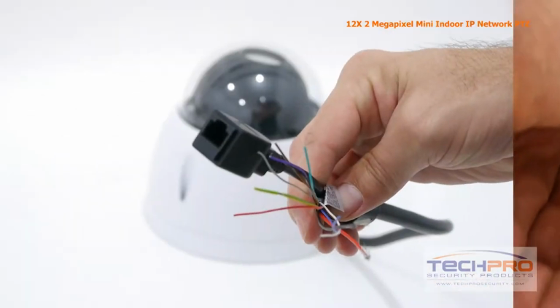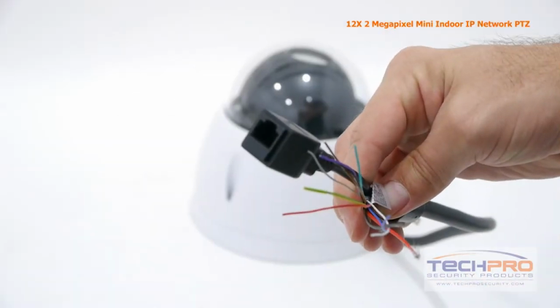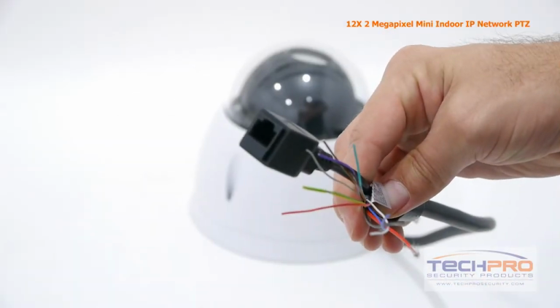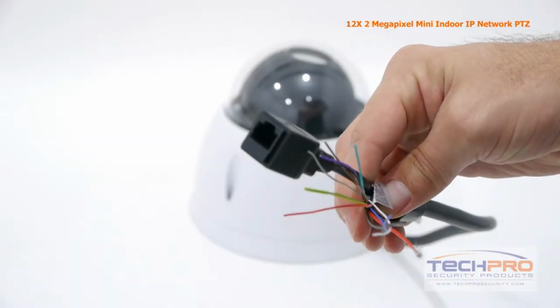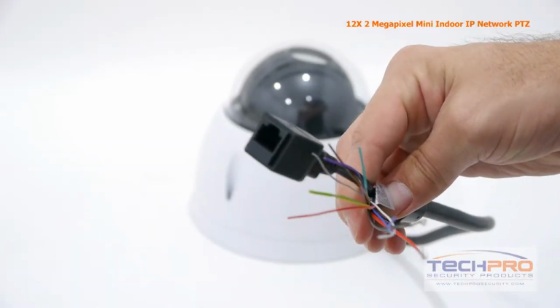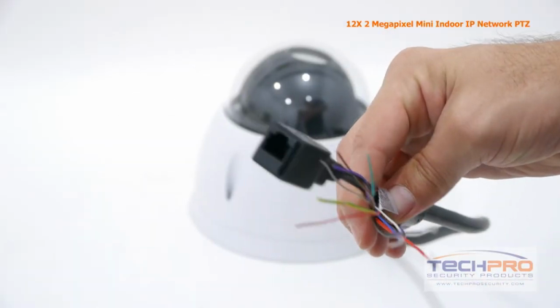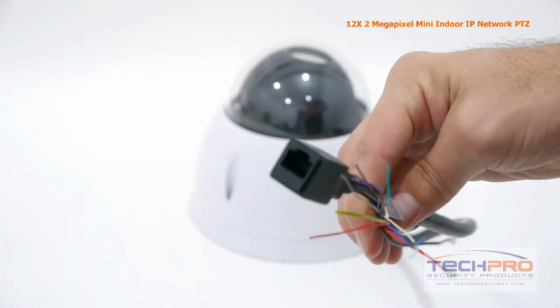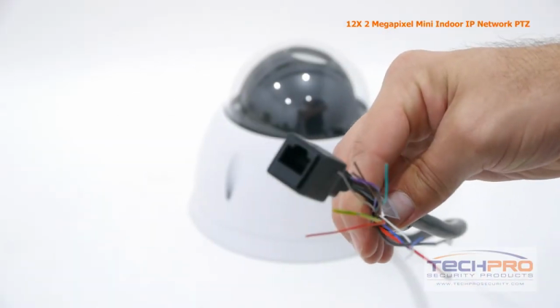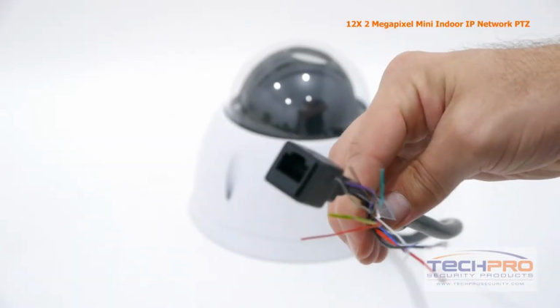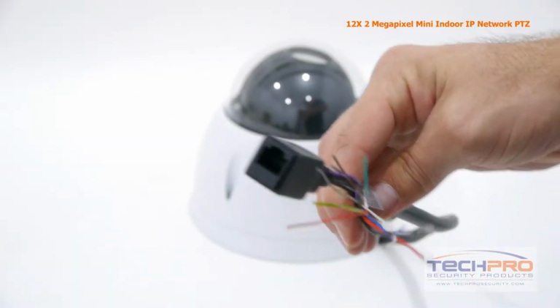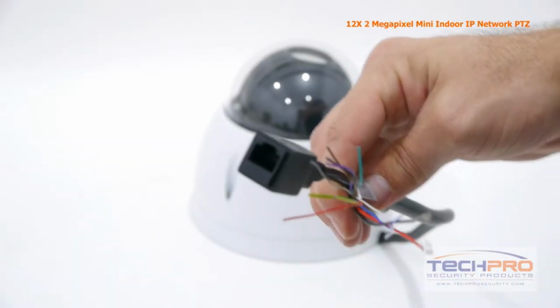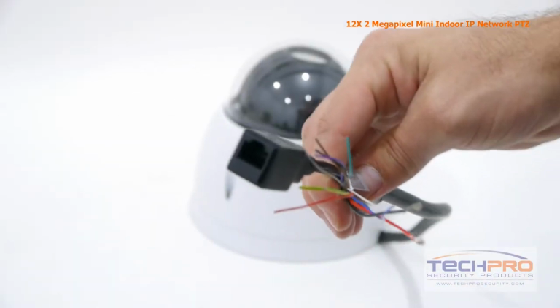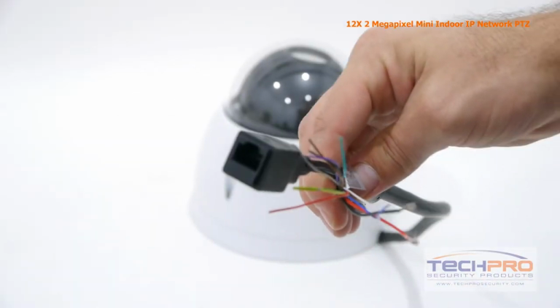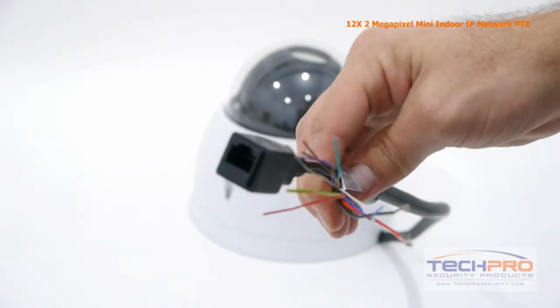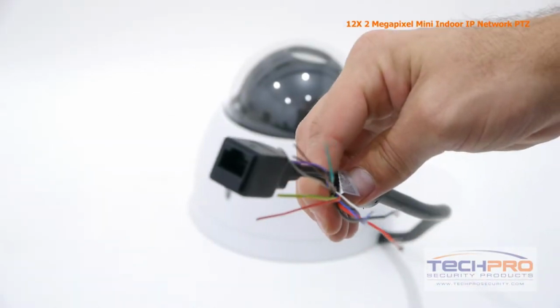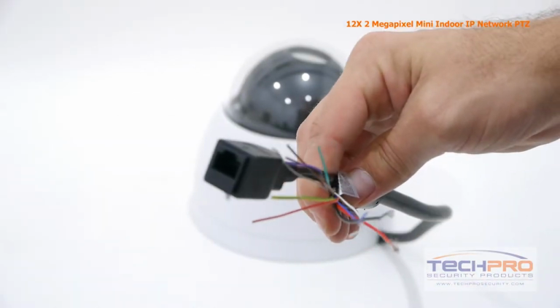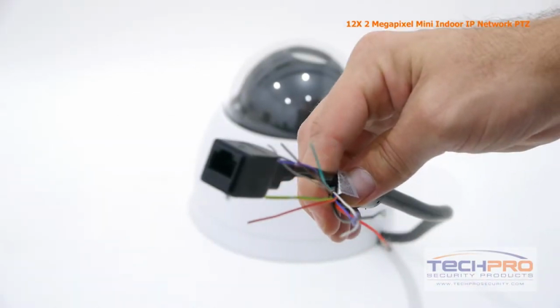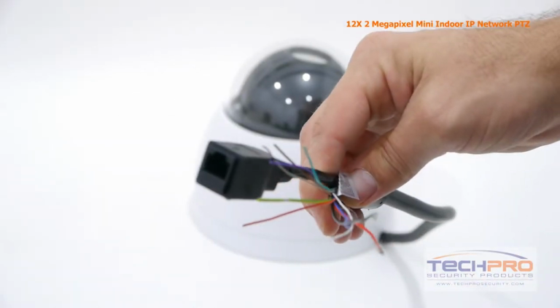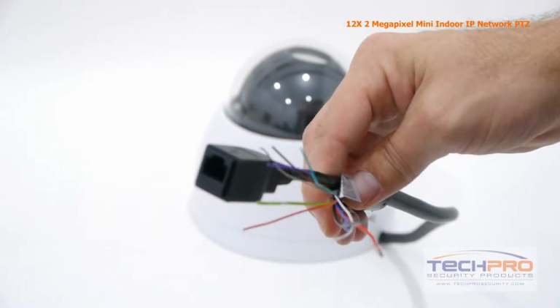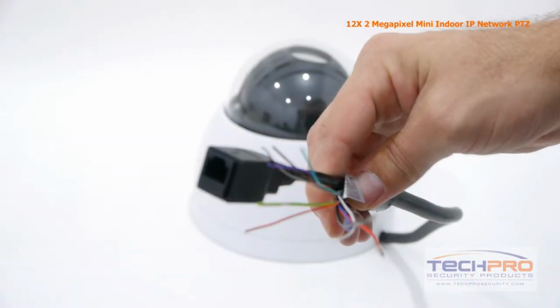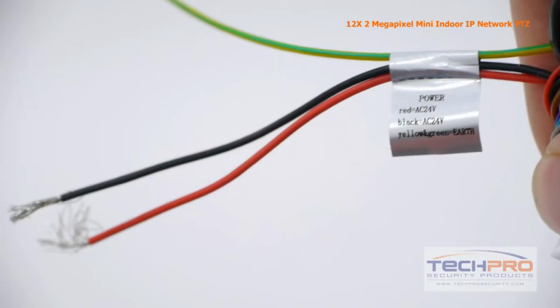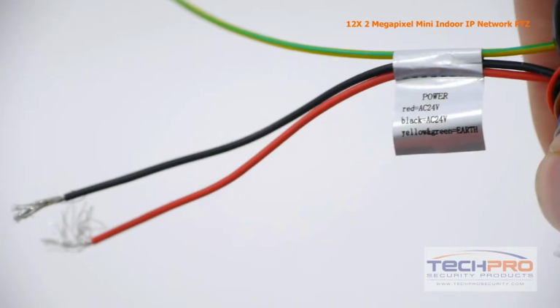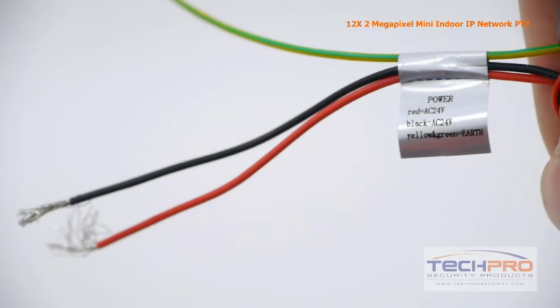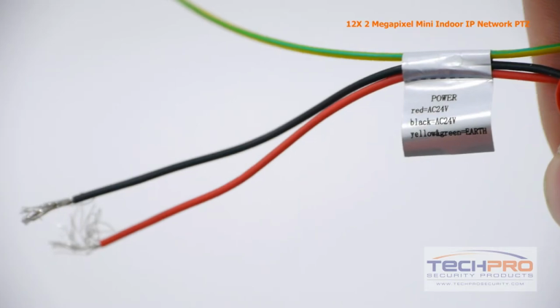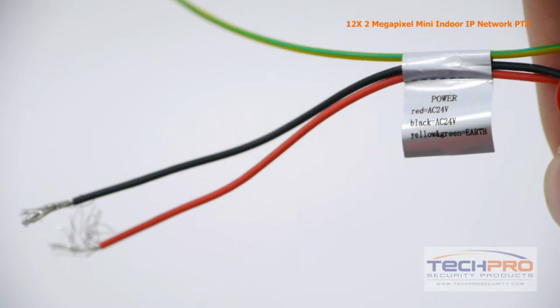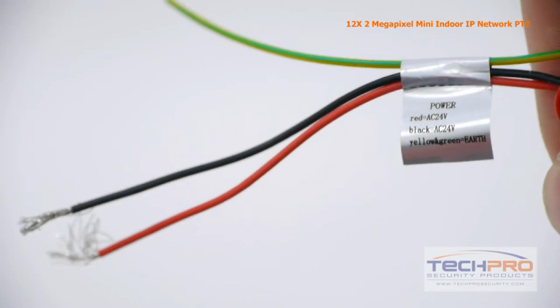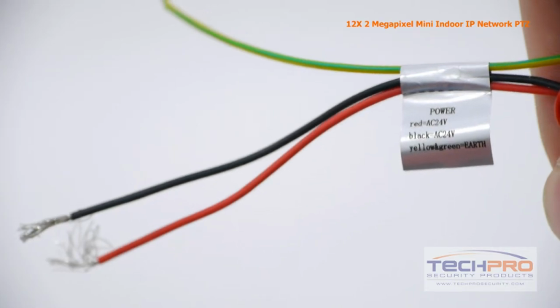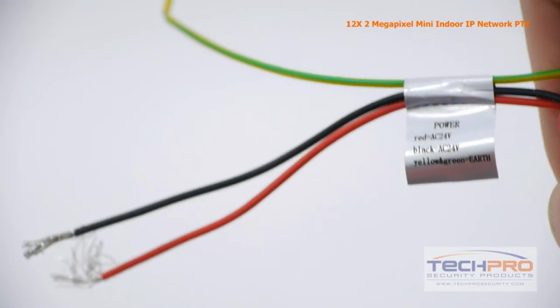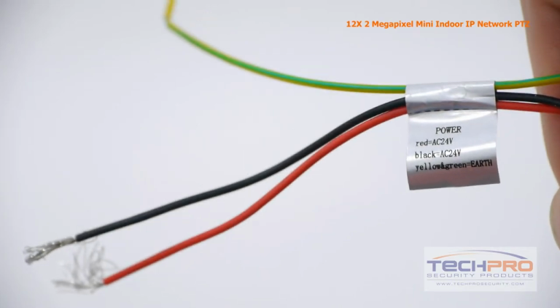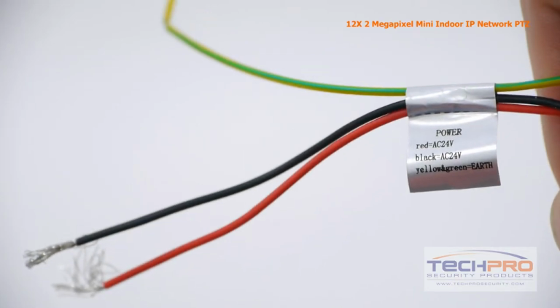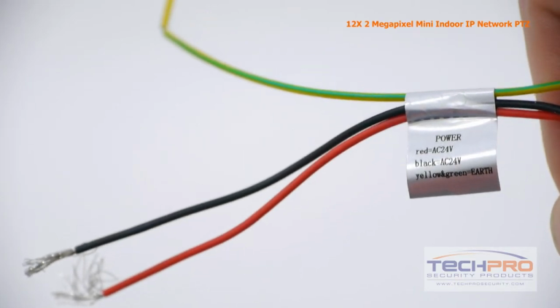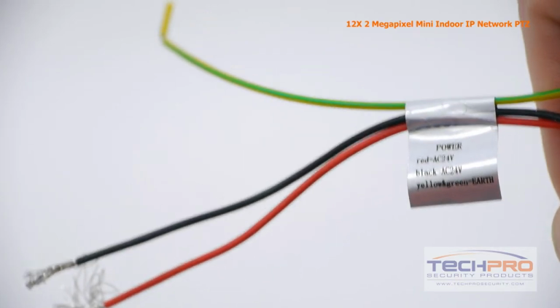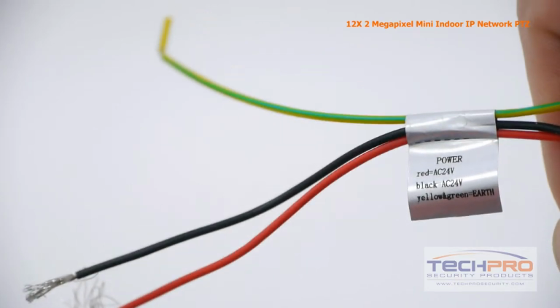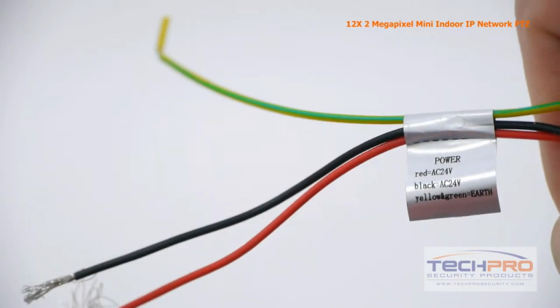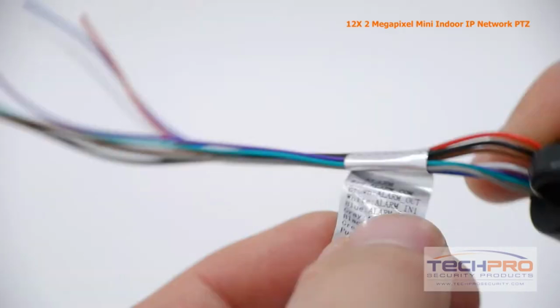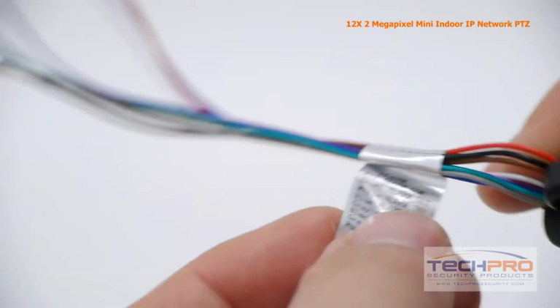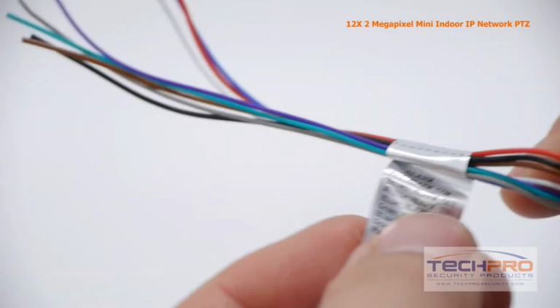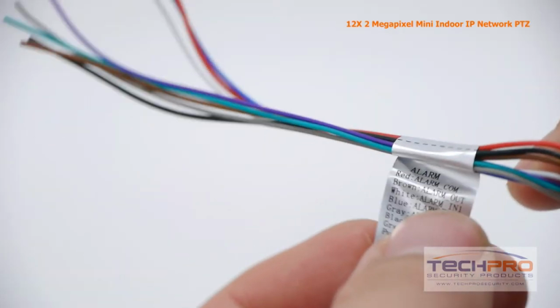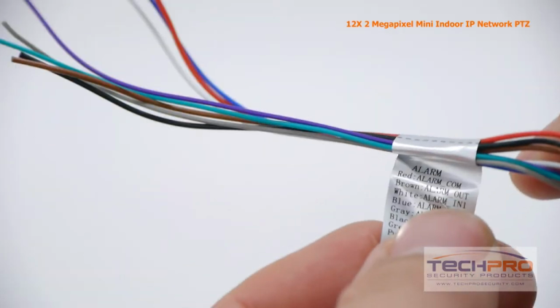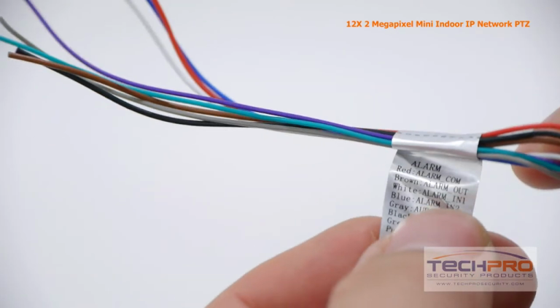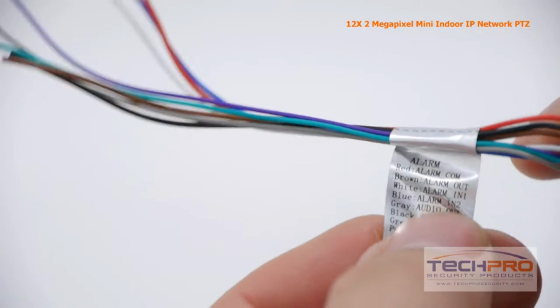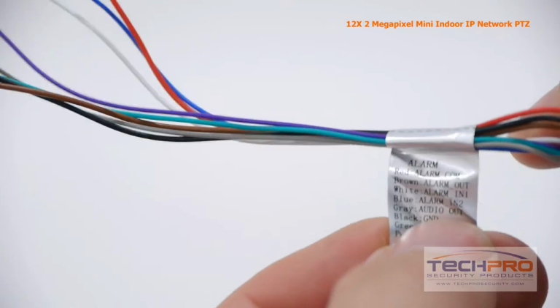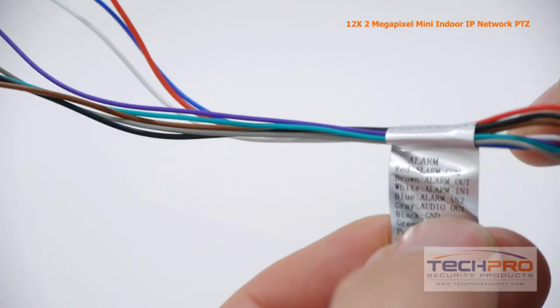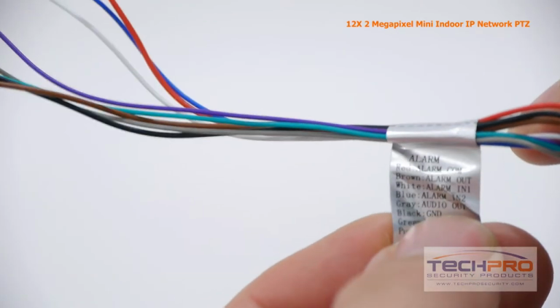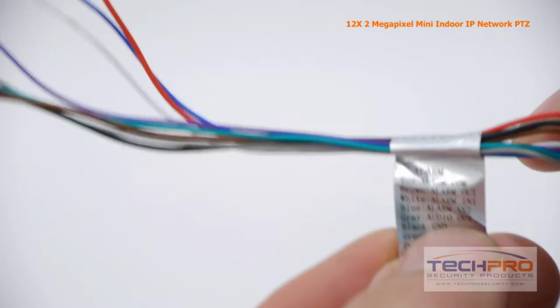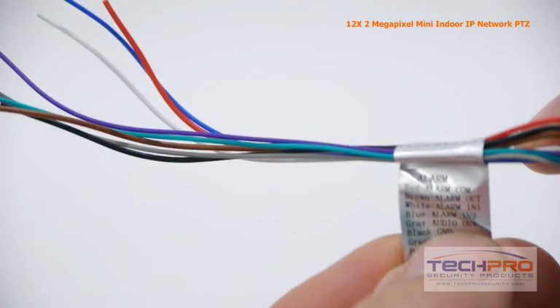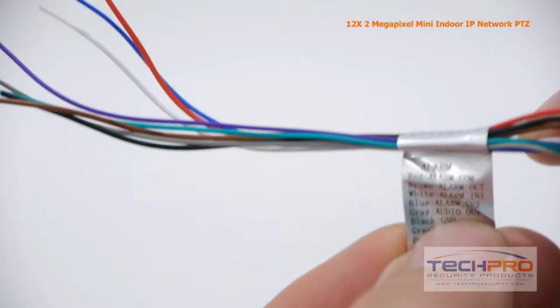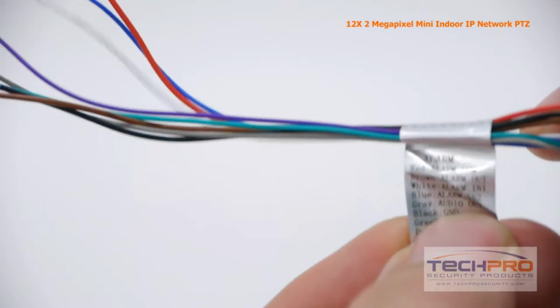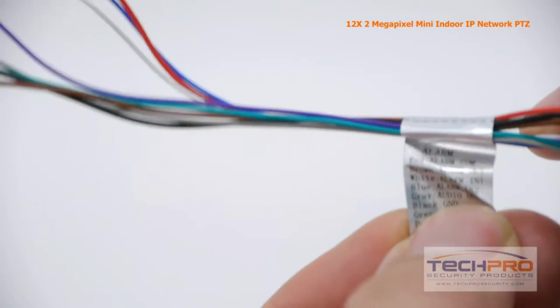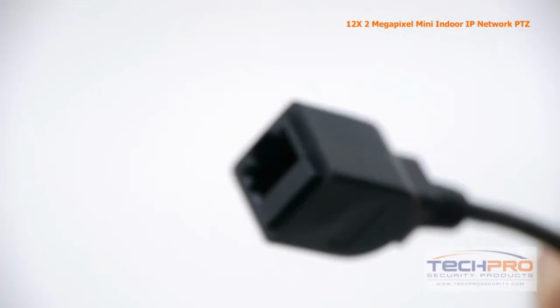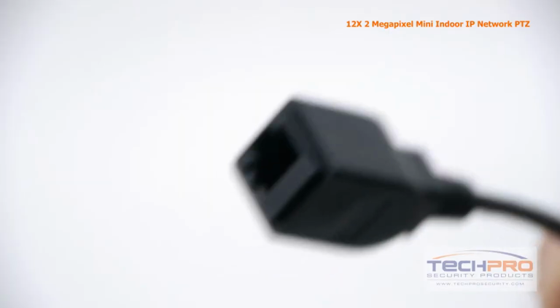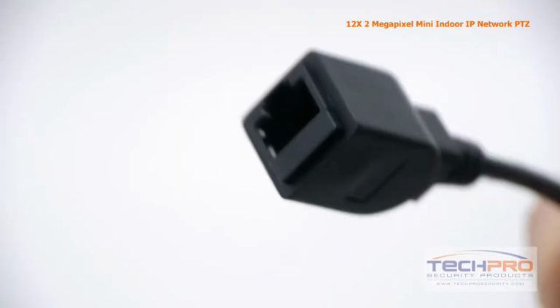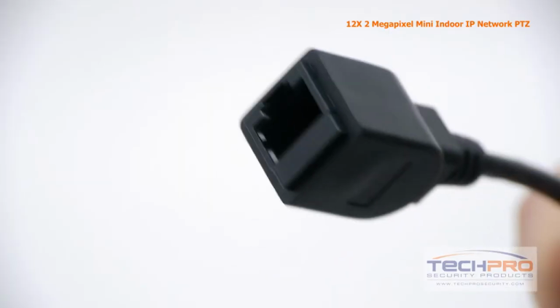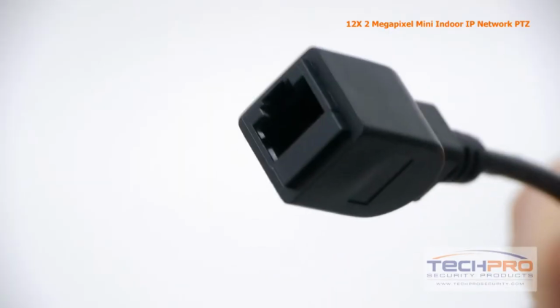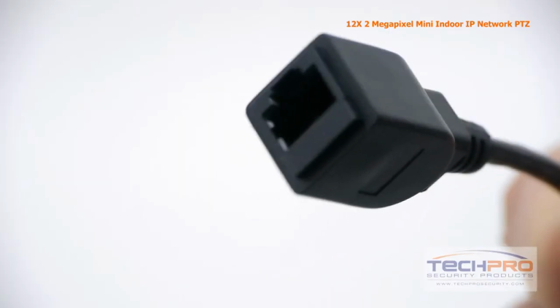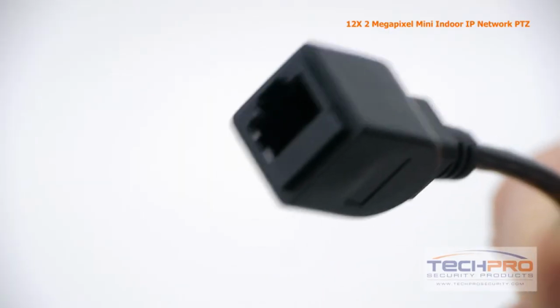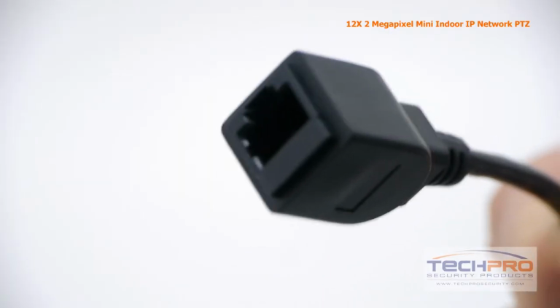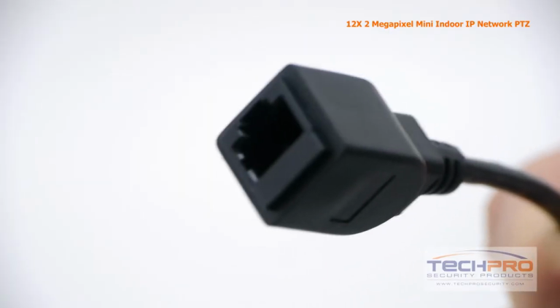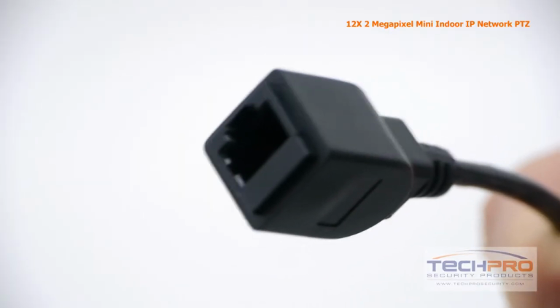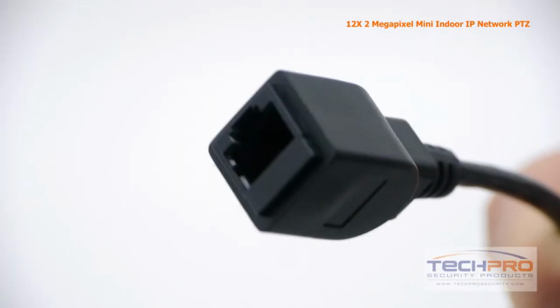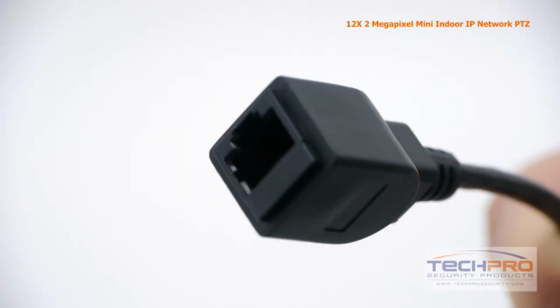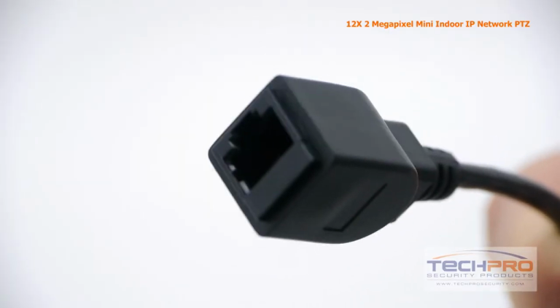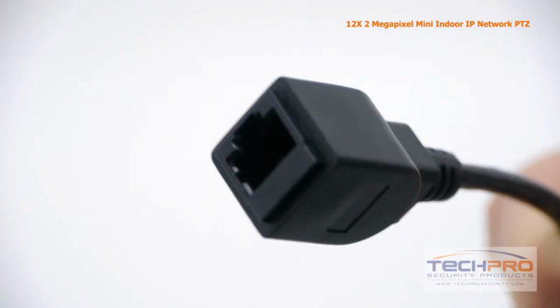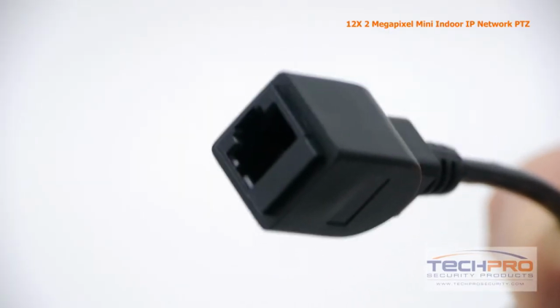The camera has the following connectors: these are your power cables, an alarm input and output, and an RJ45 input.